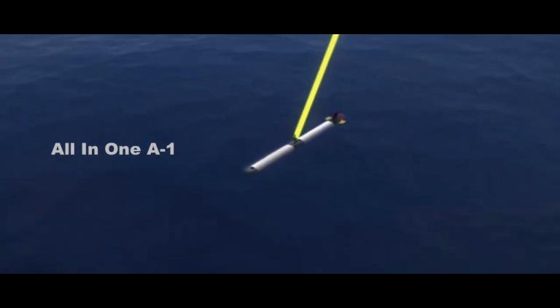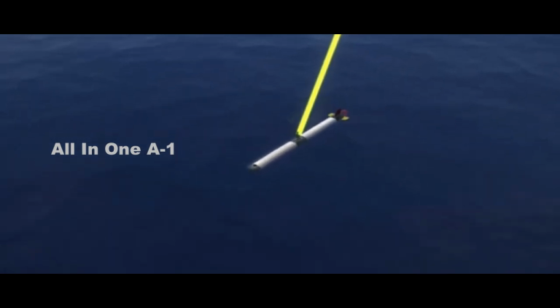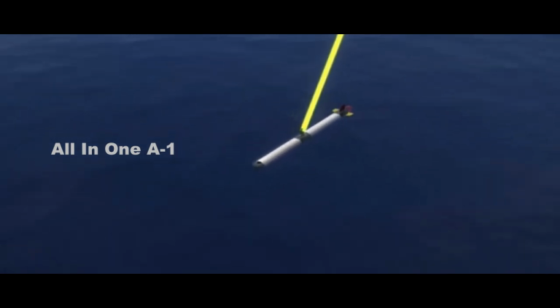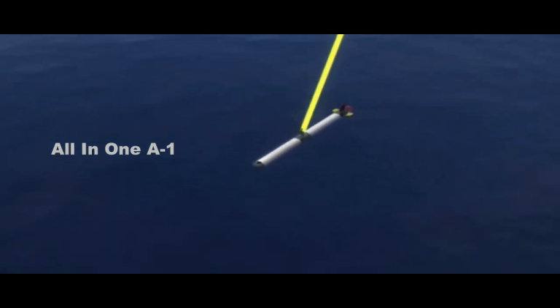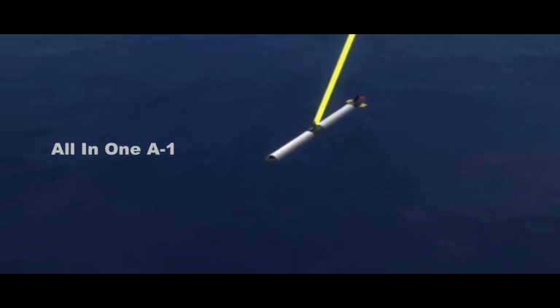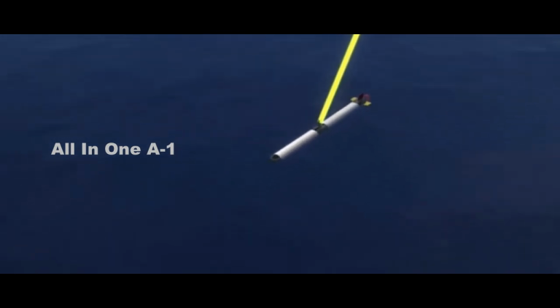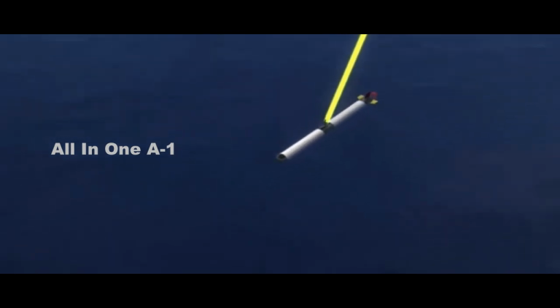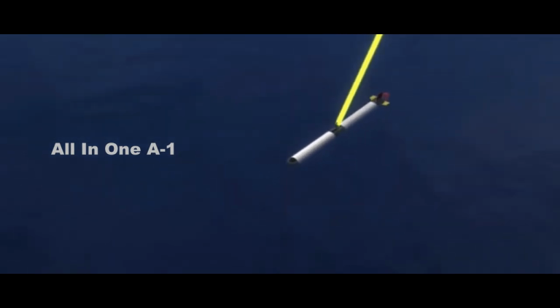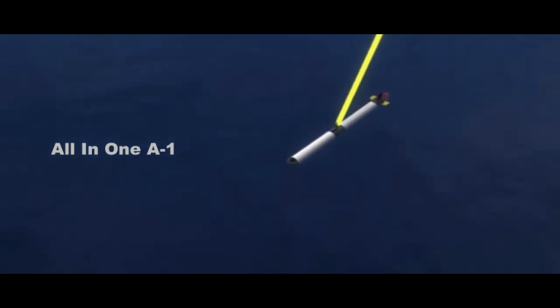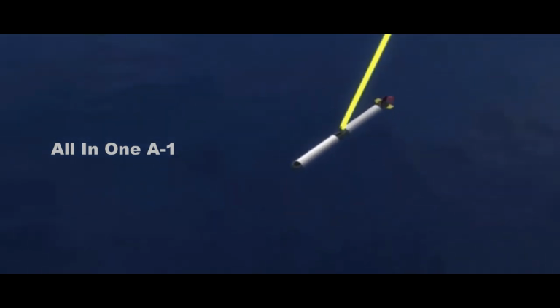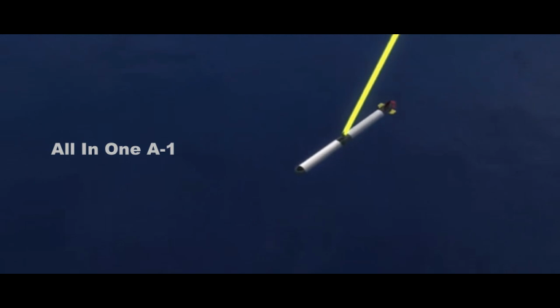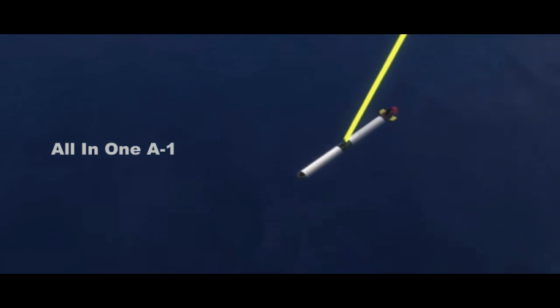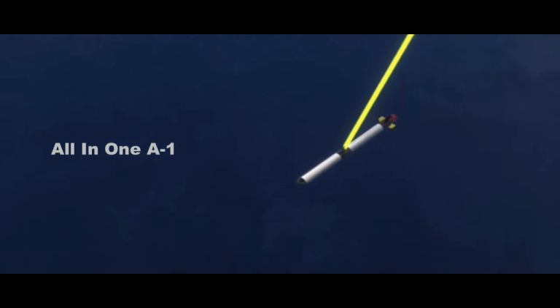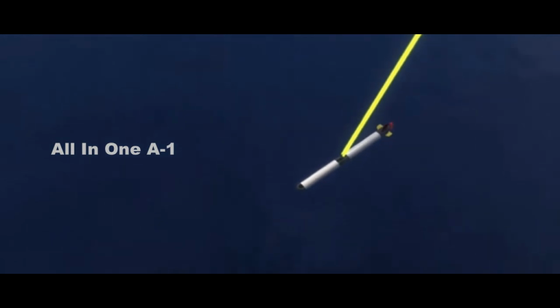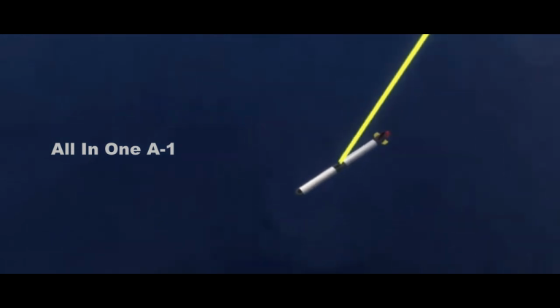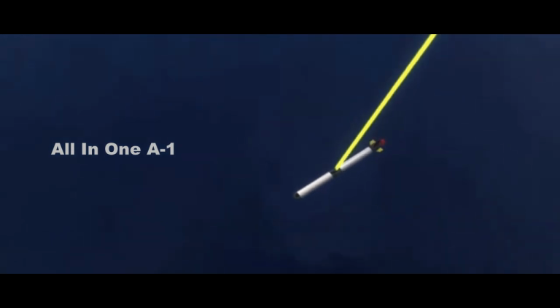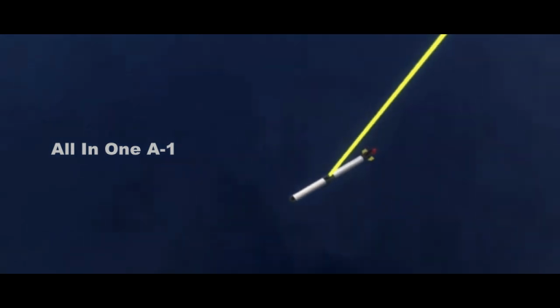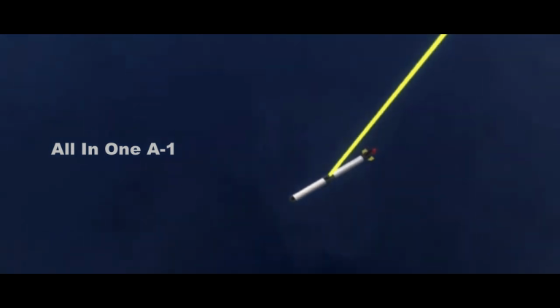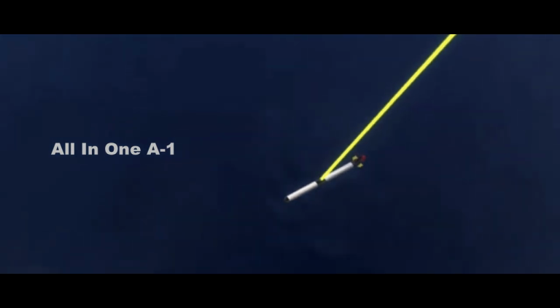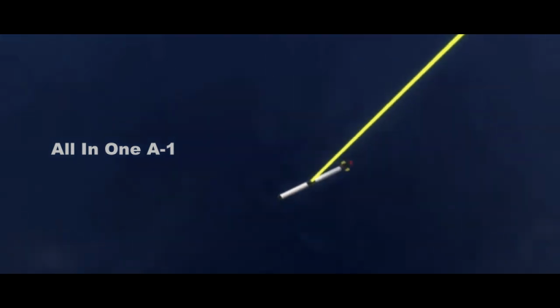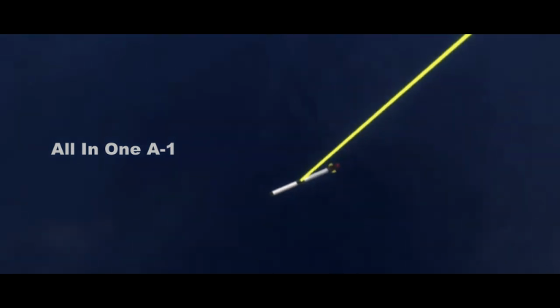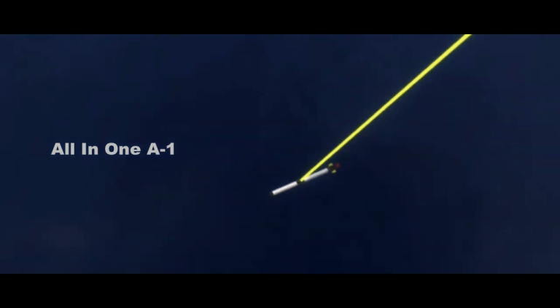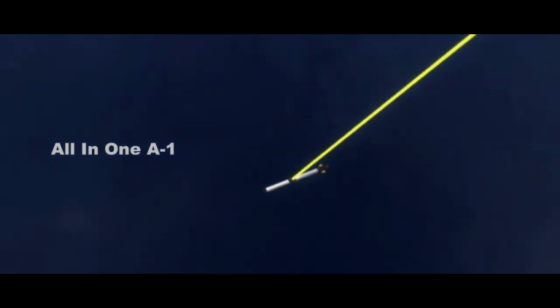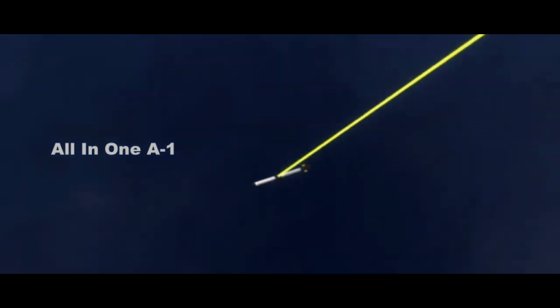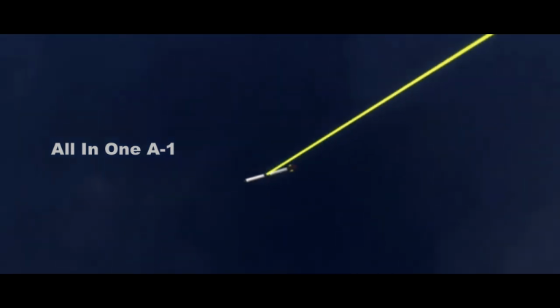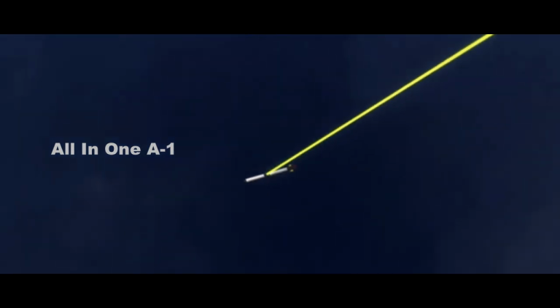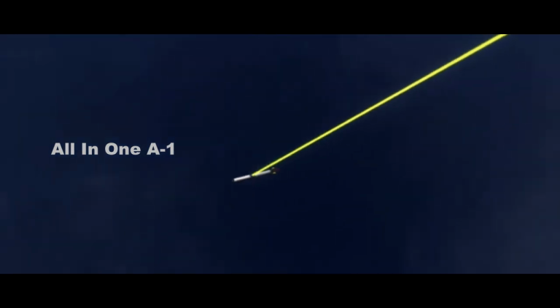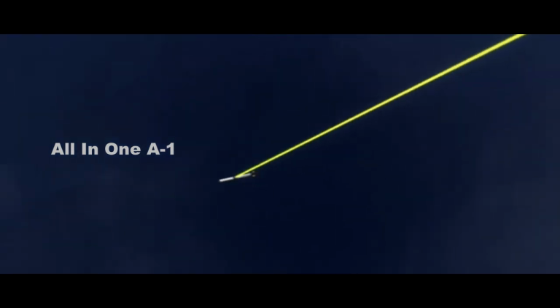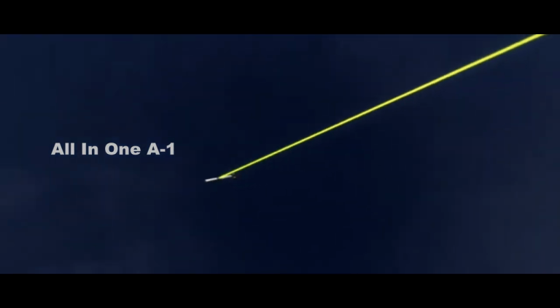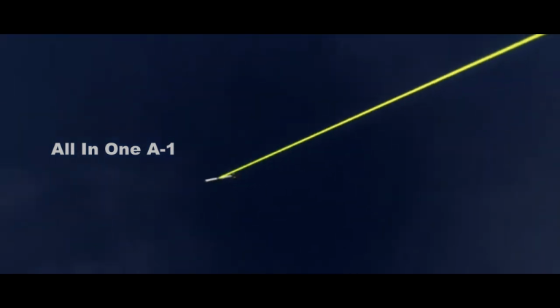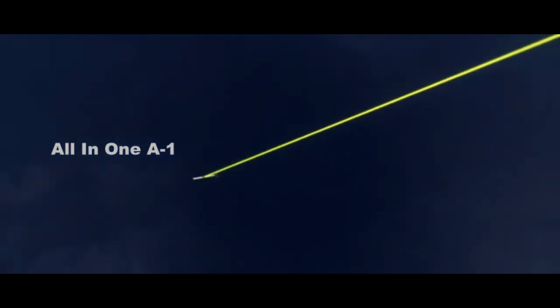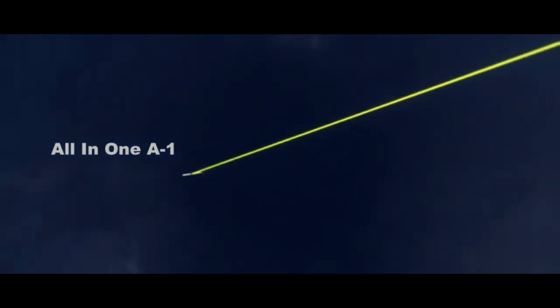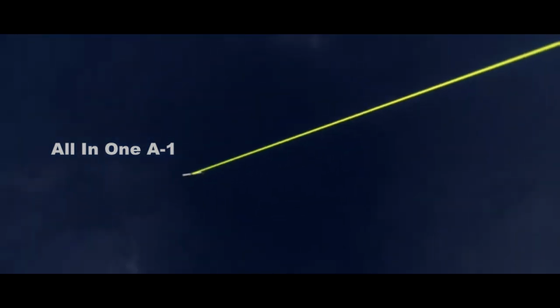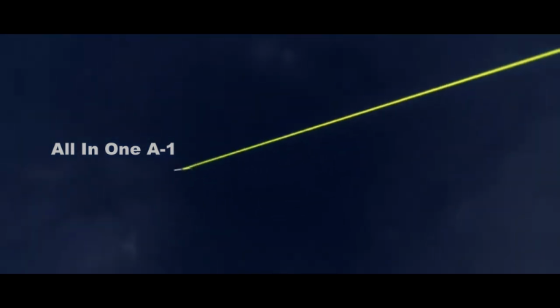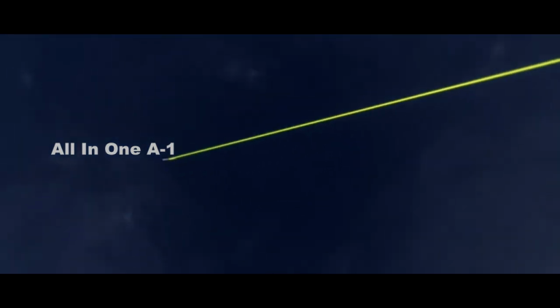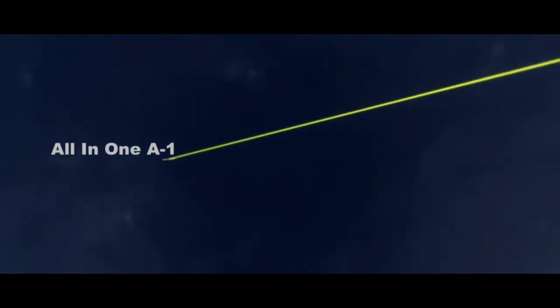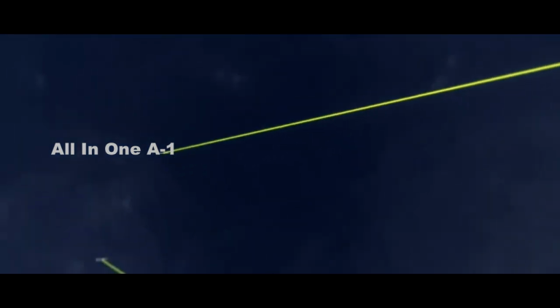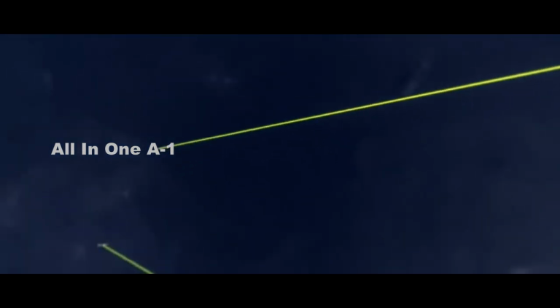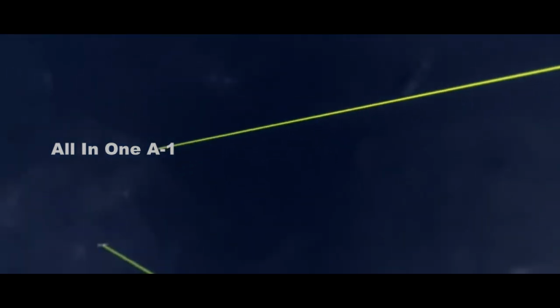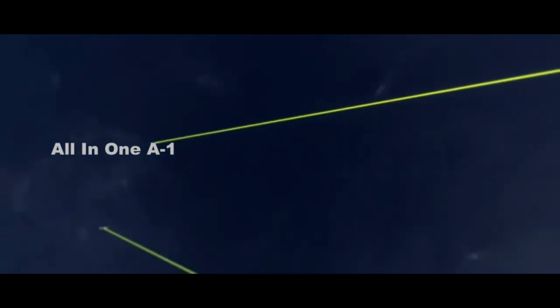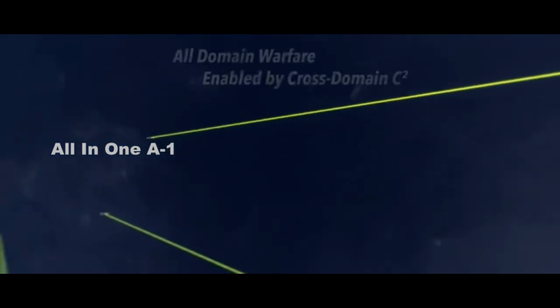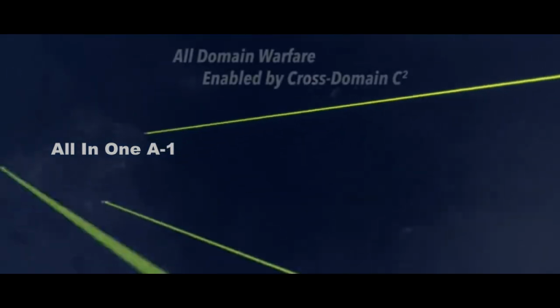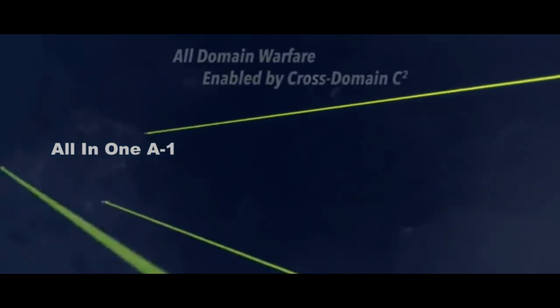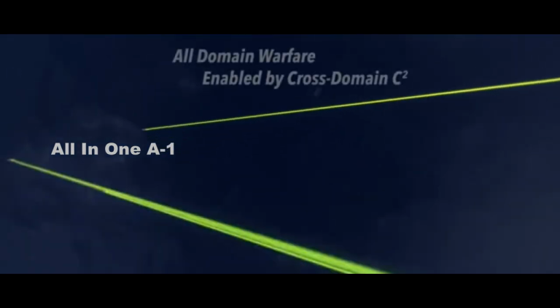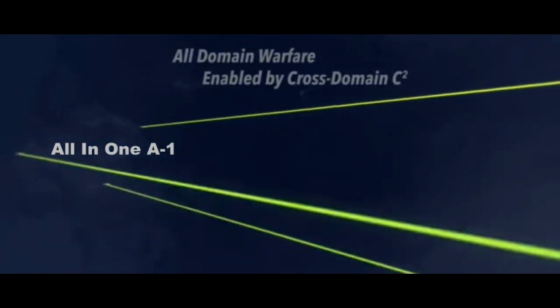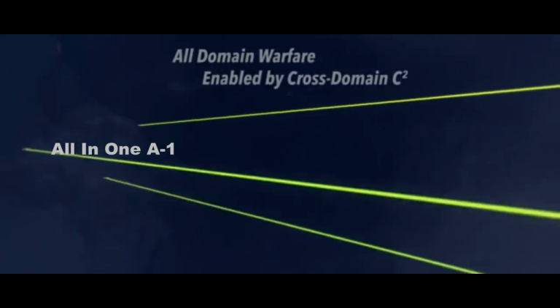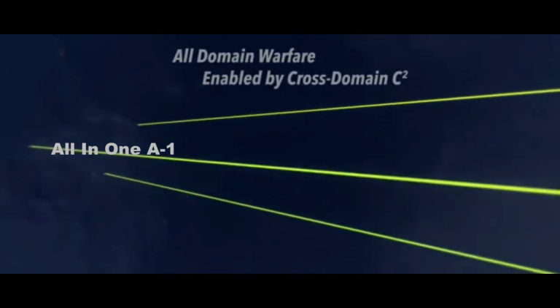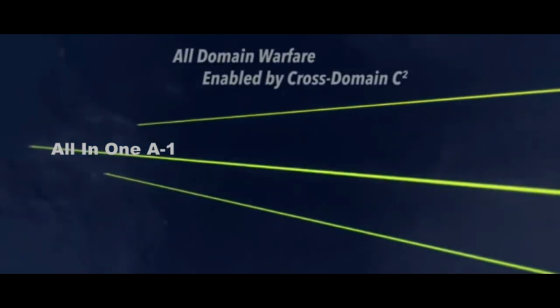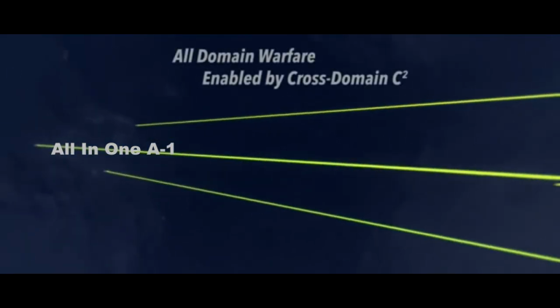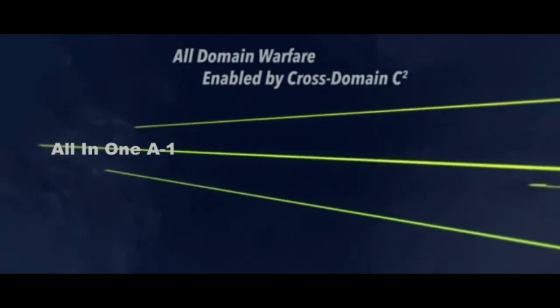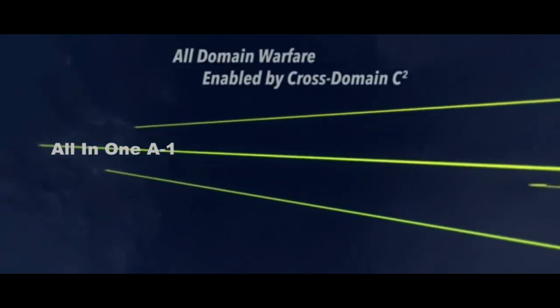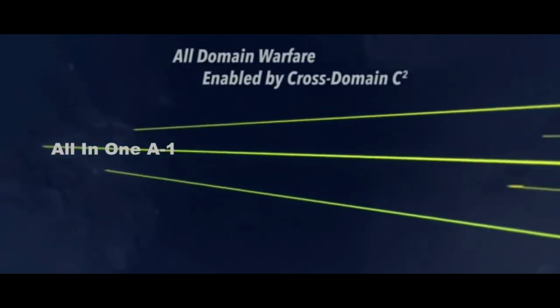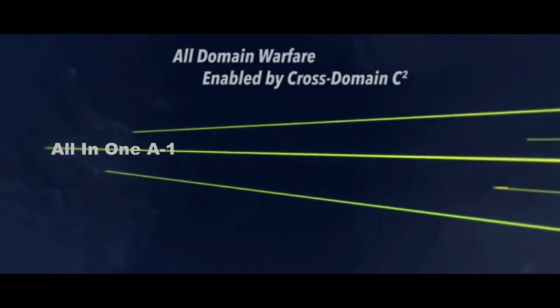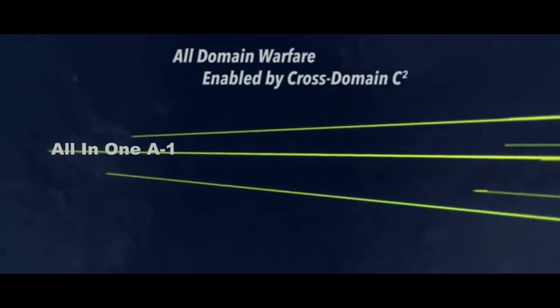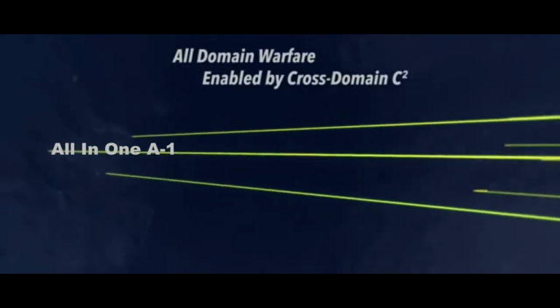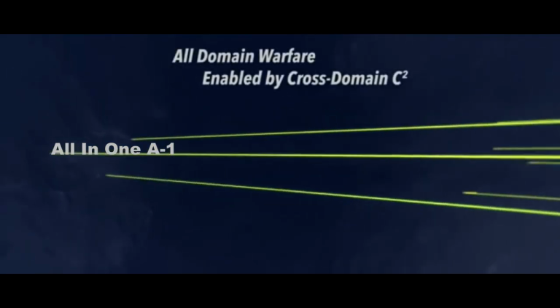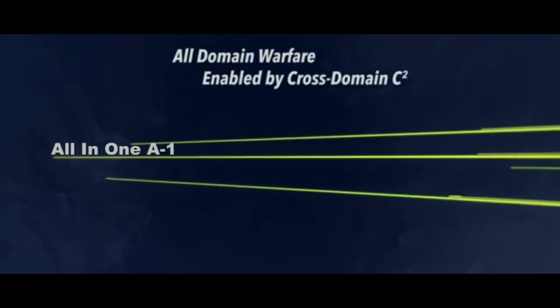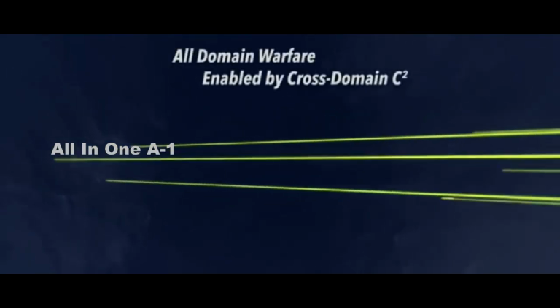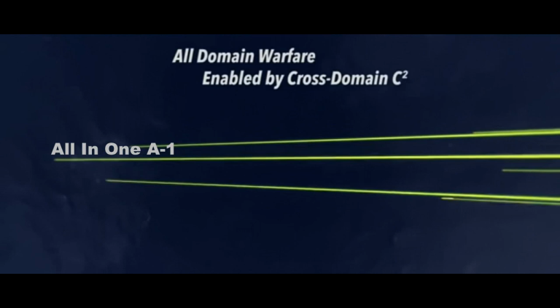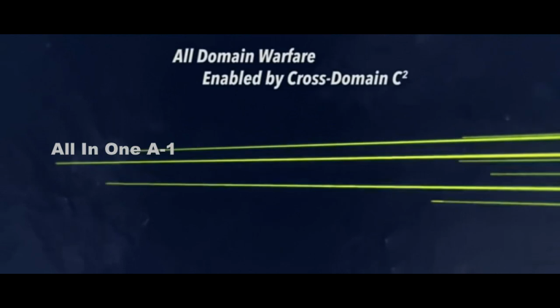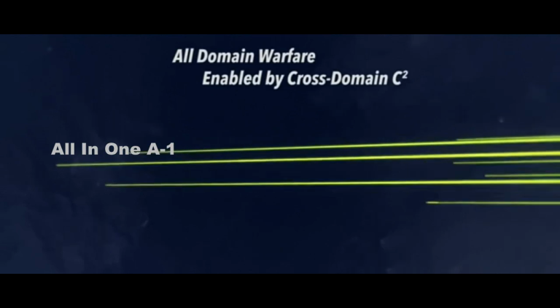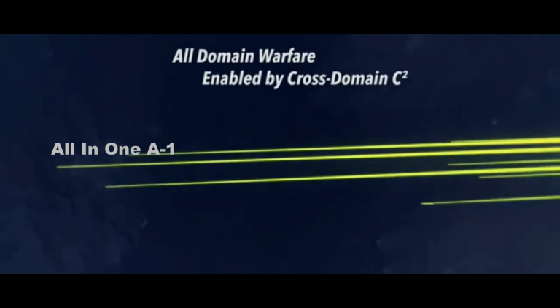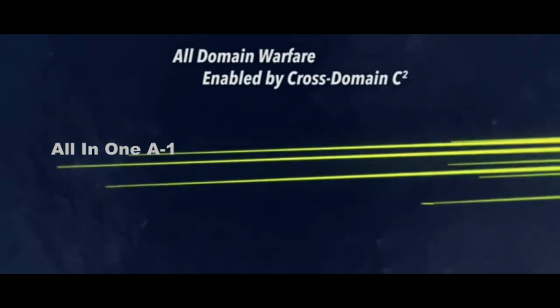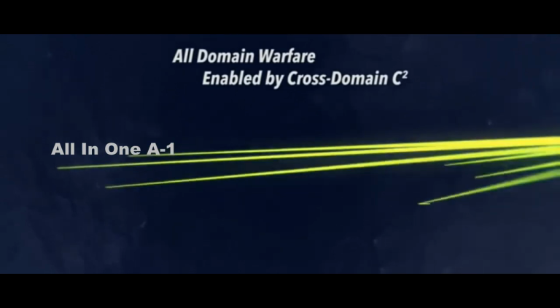On land, at sea, and in the air, drones are stepping in to do the jobs too dangerous for humans.